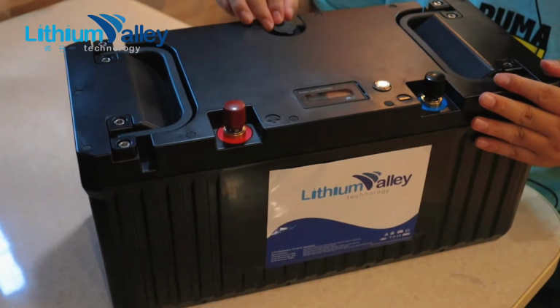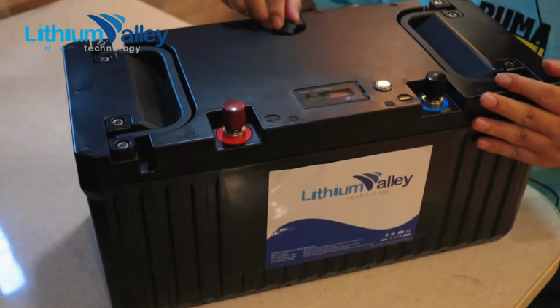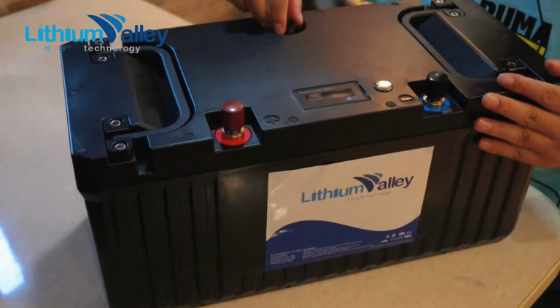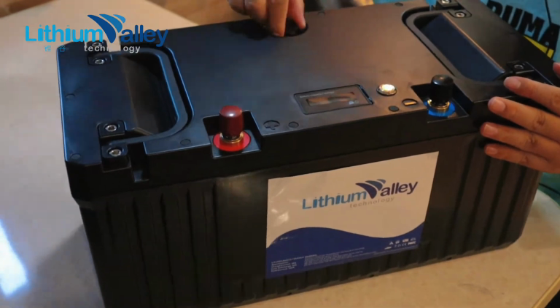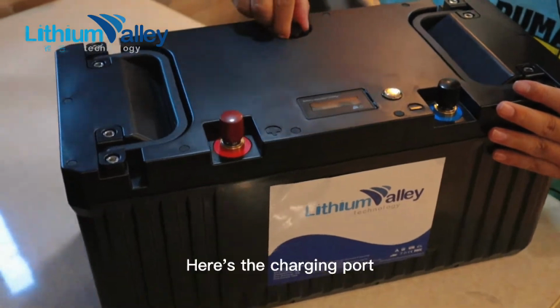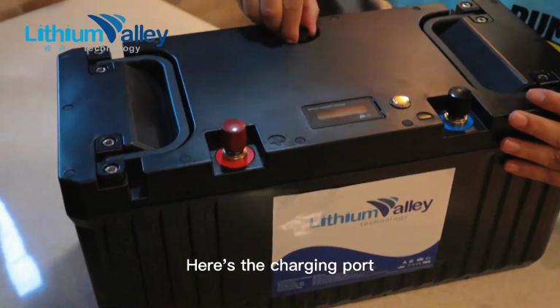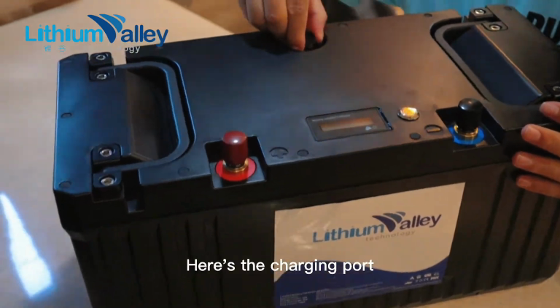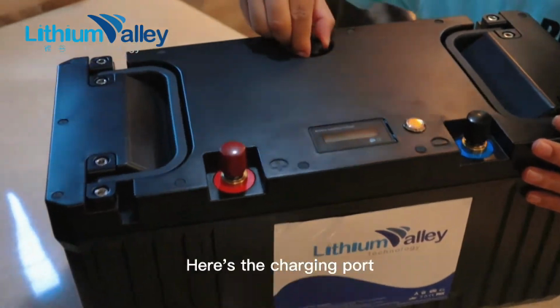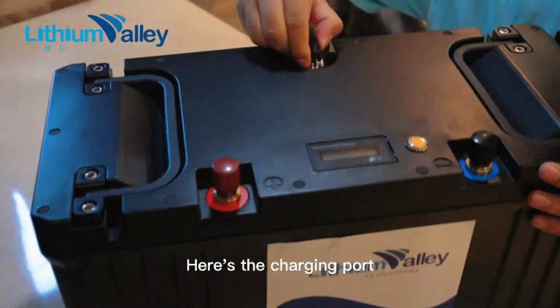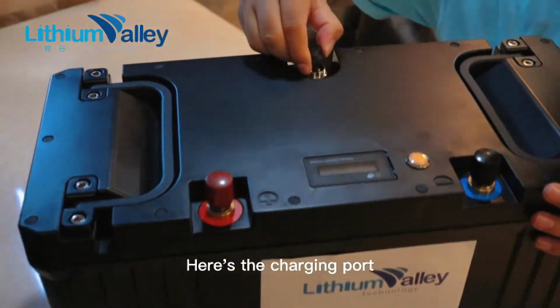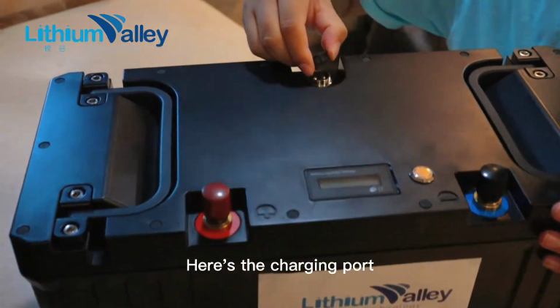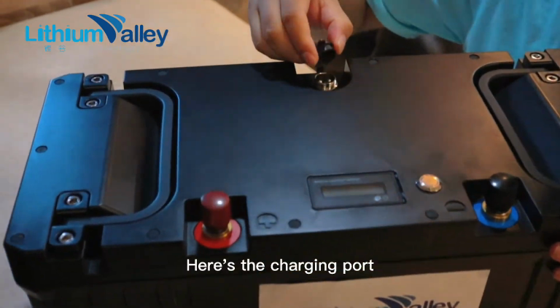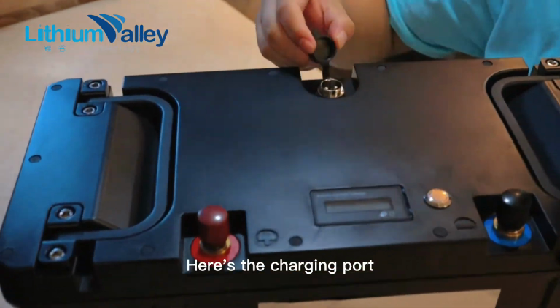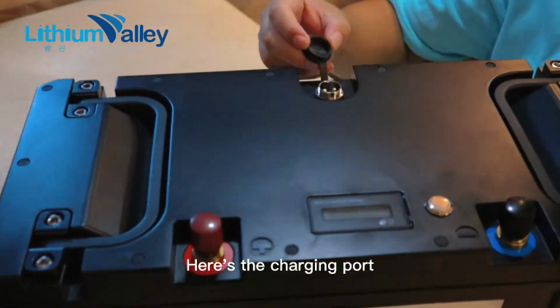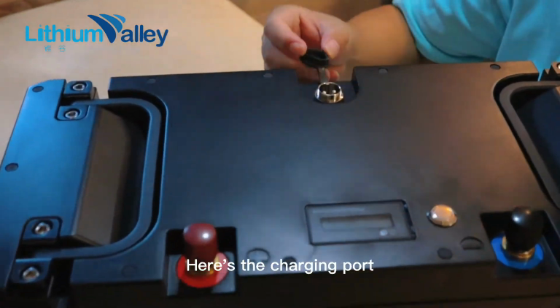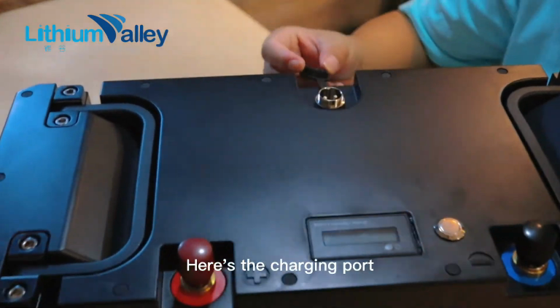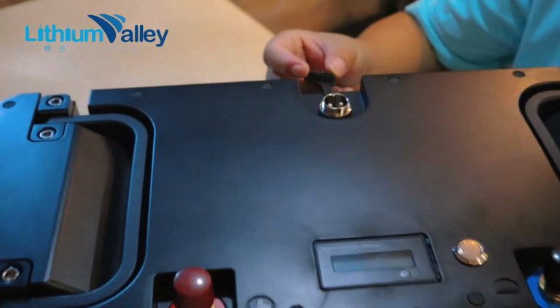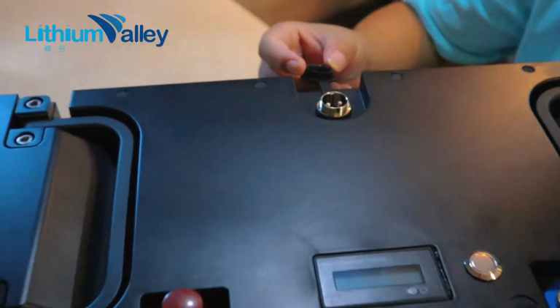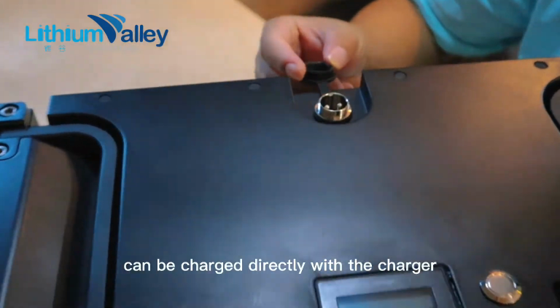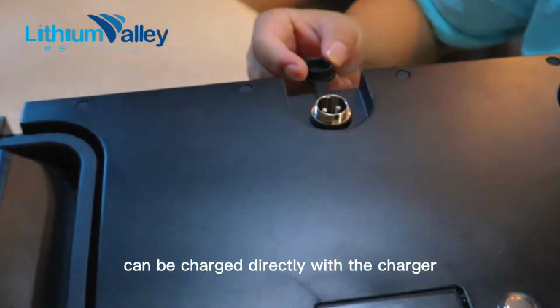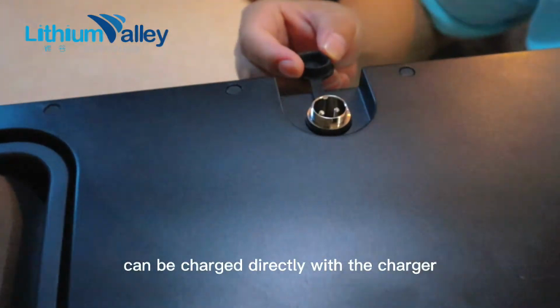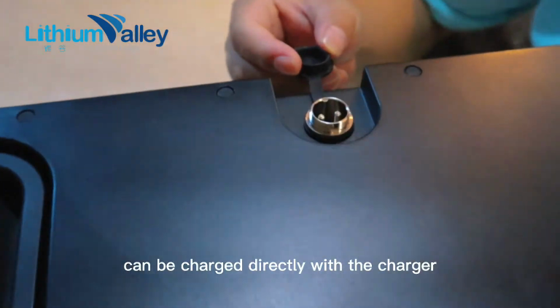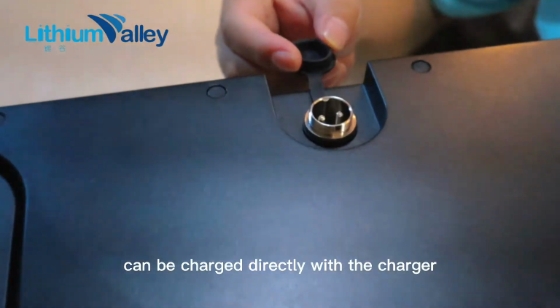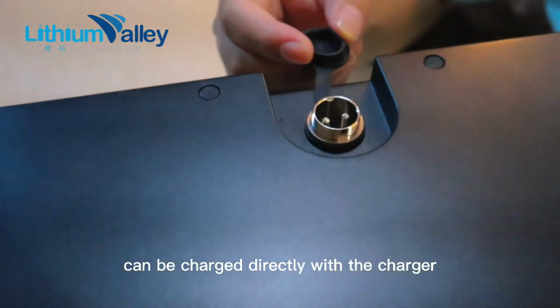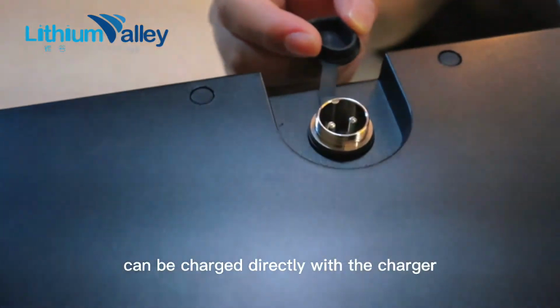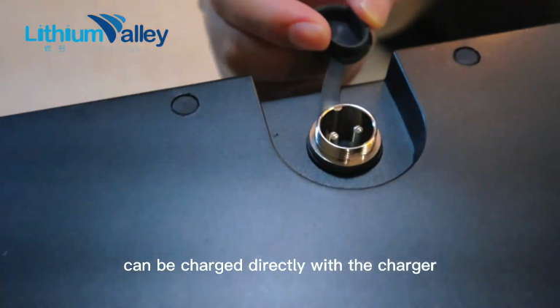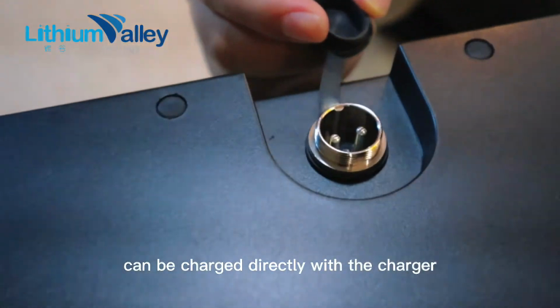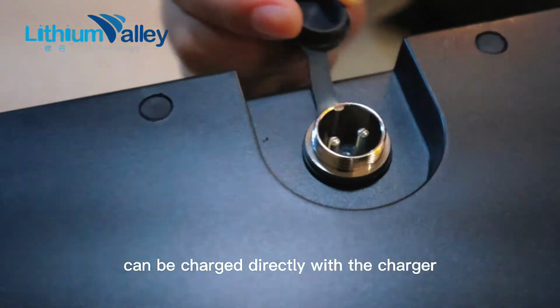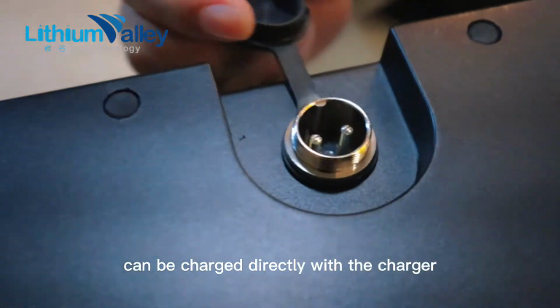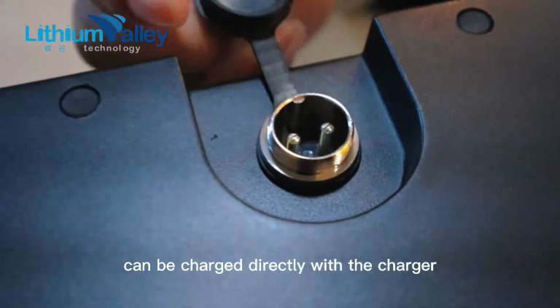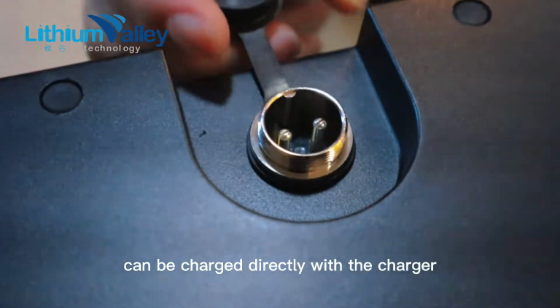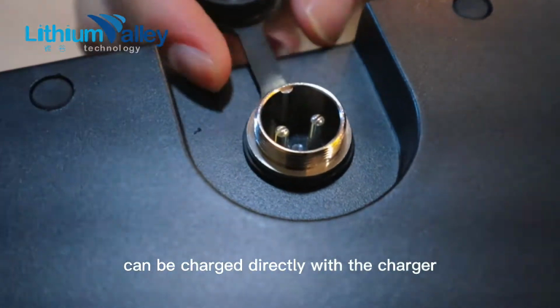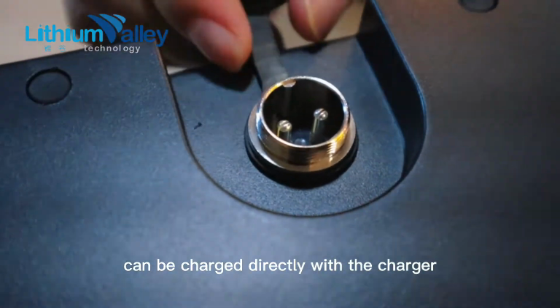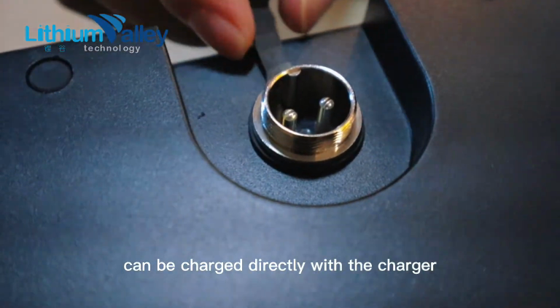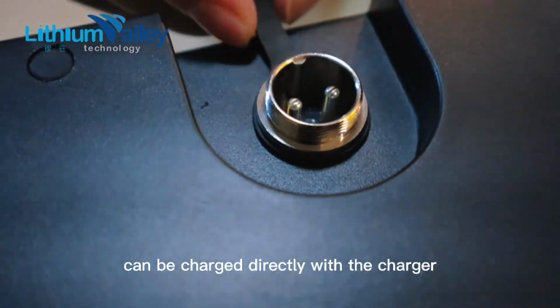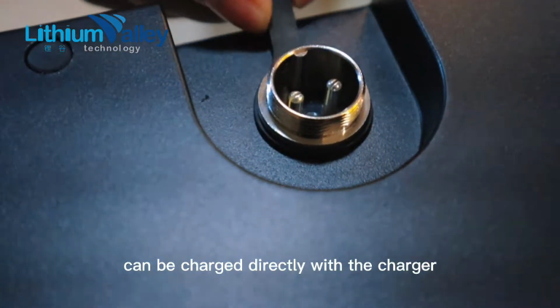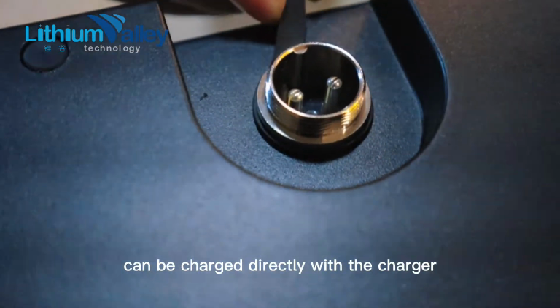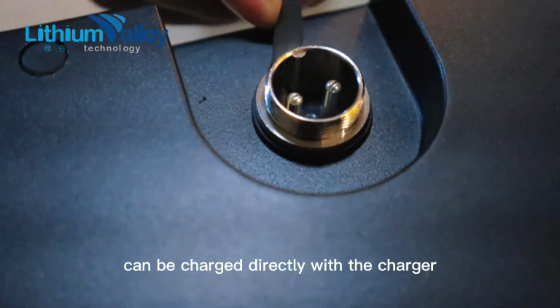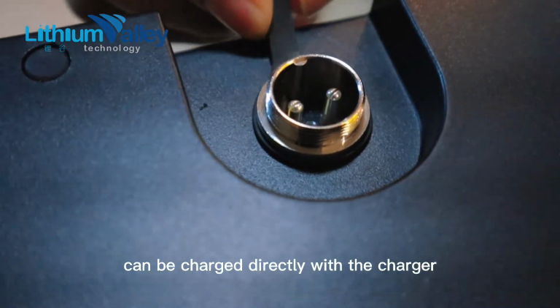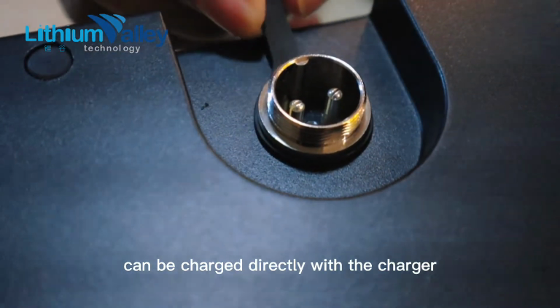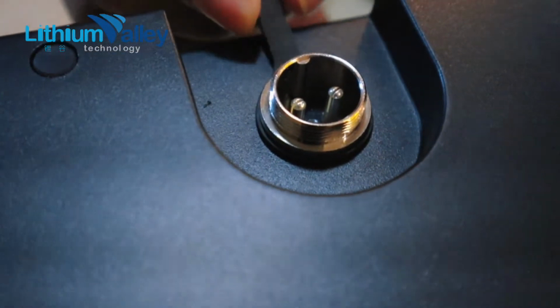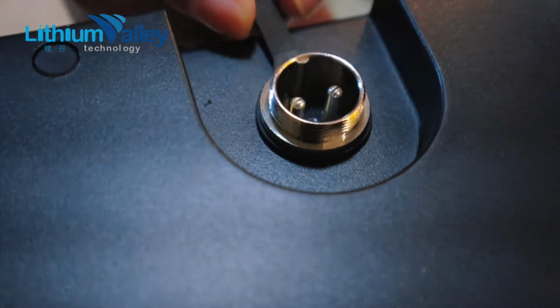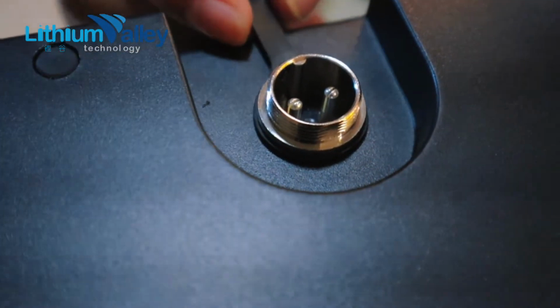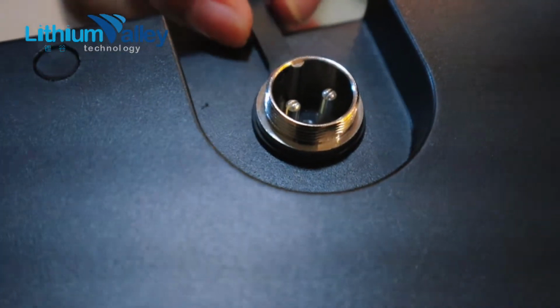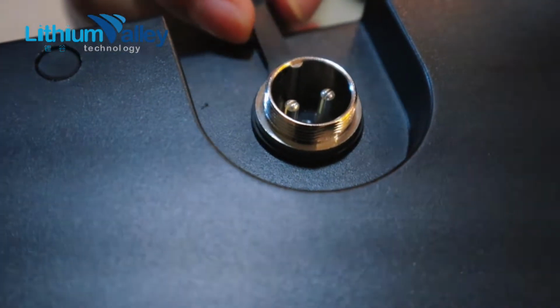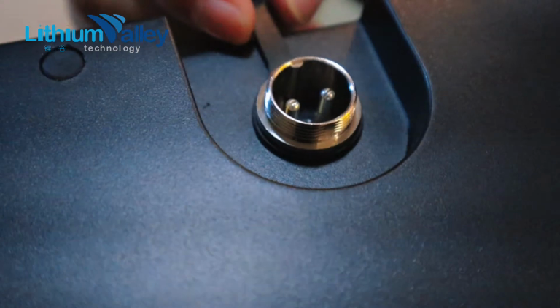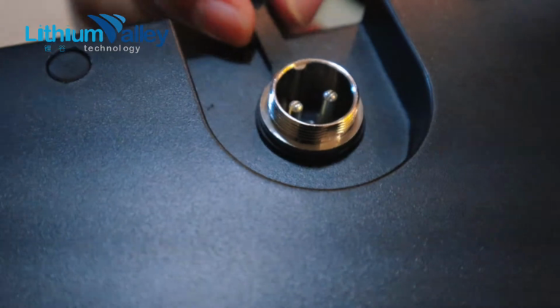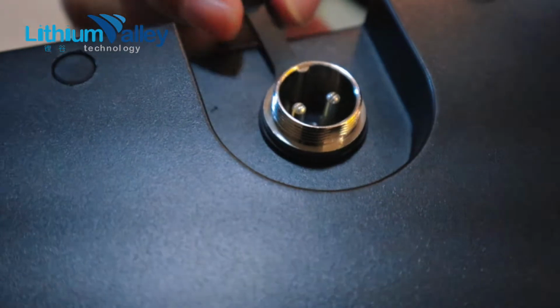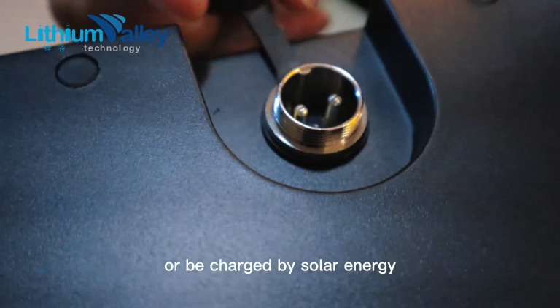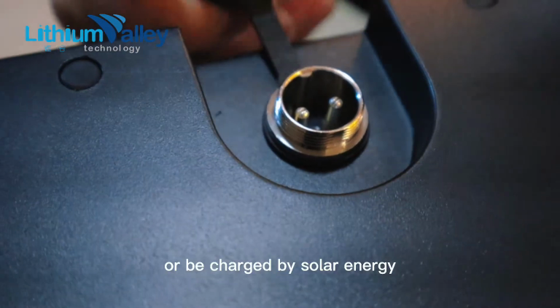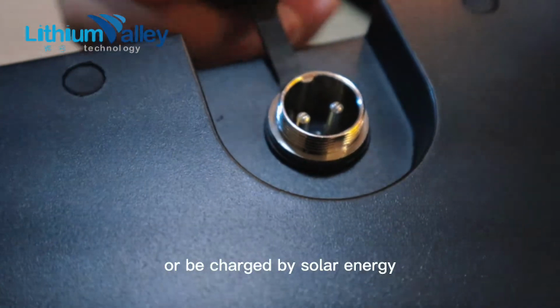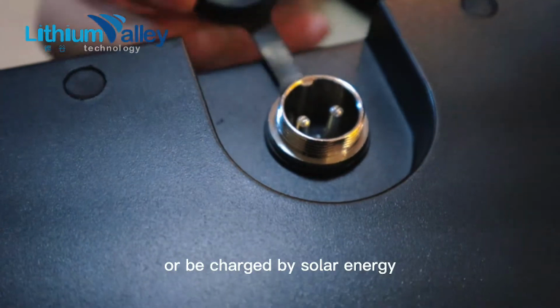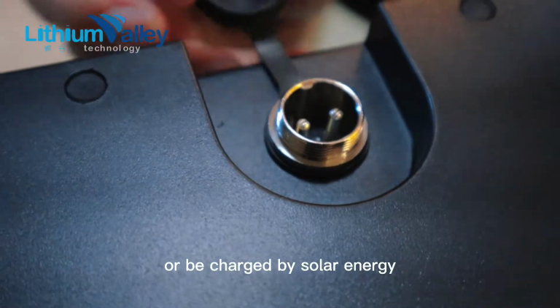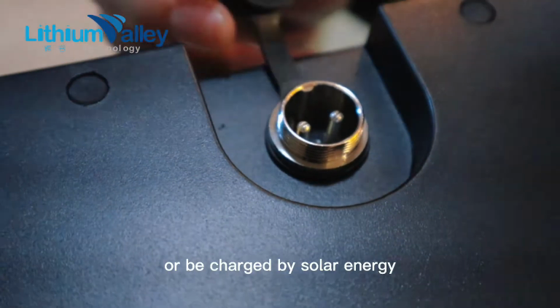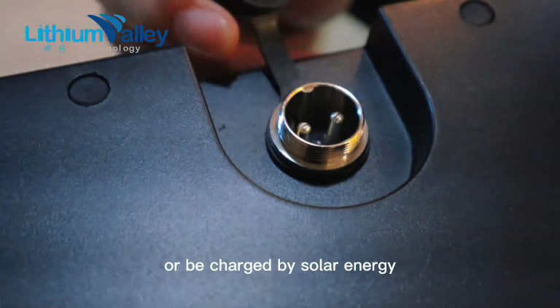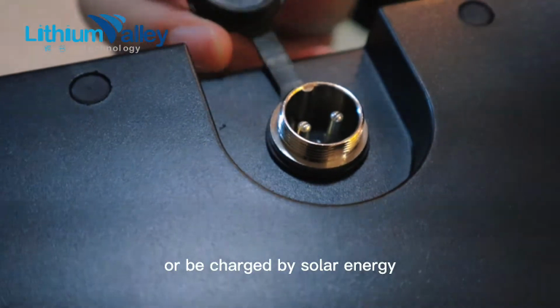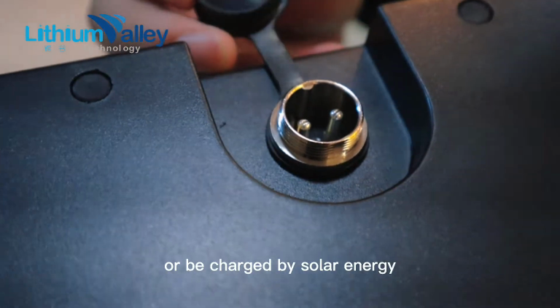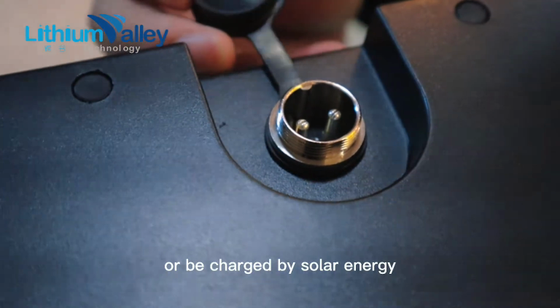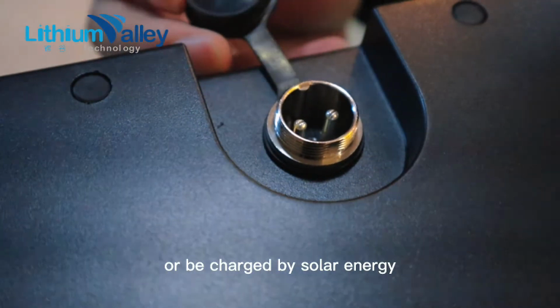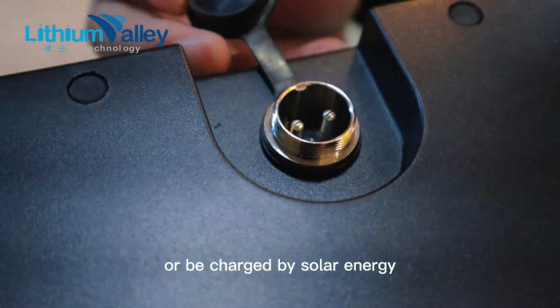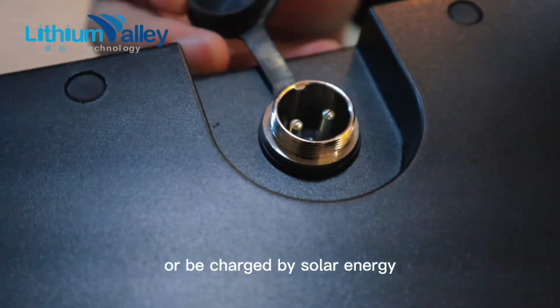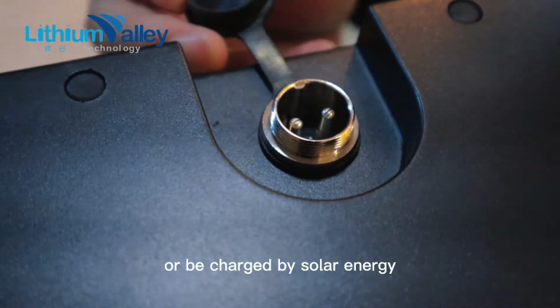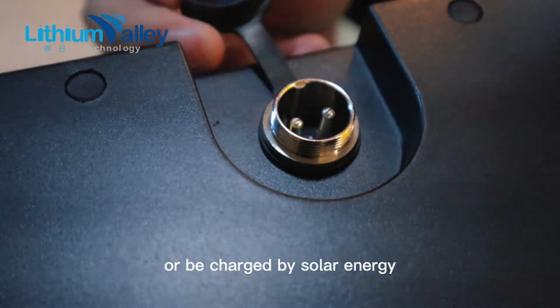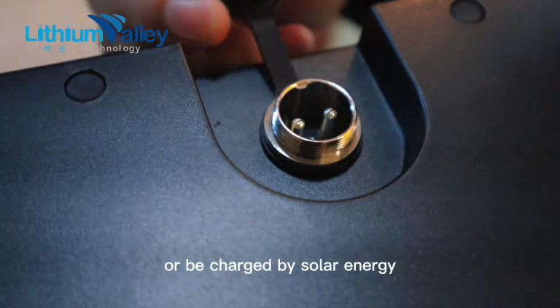Here's the charging port. It can be charged directly with a charger, or charged by solar energy.